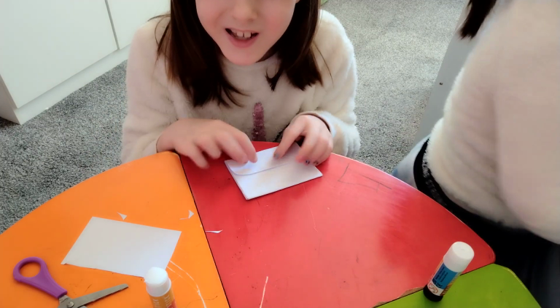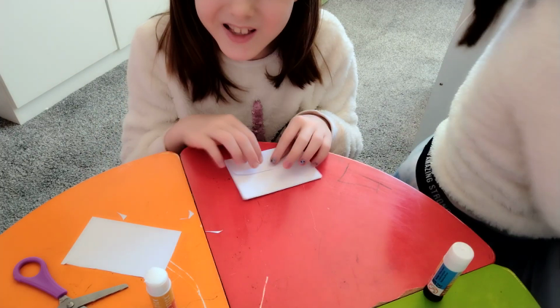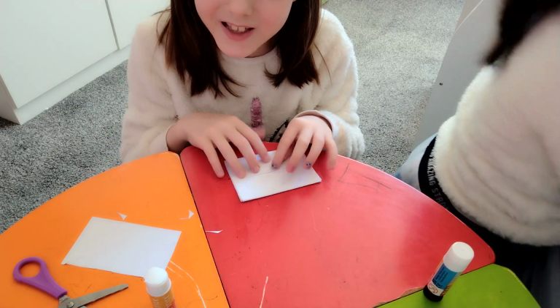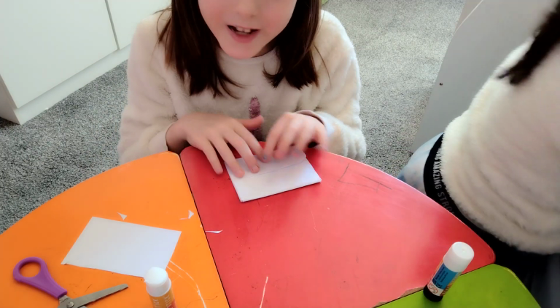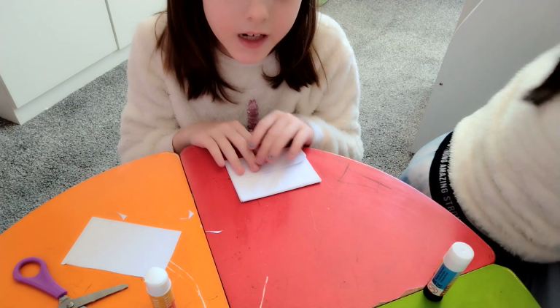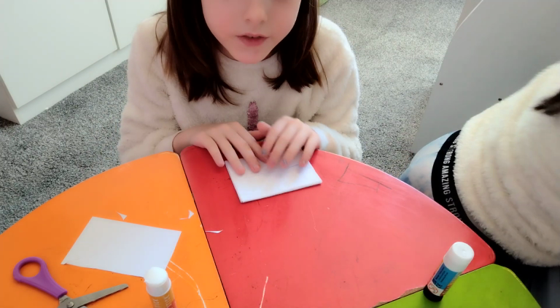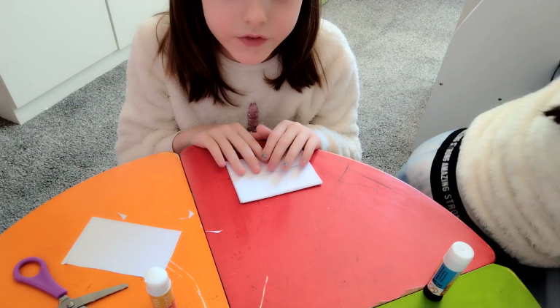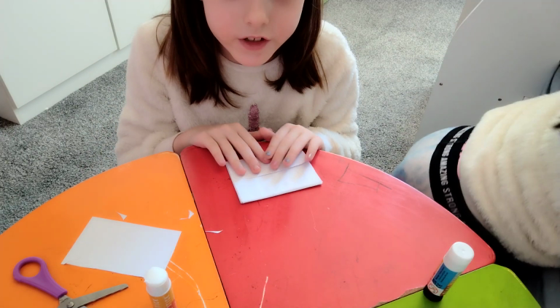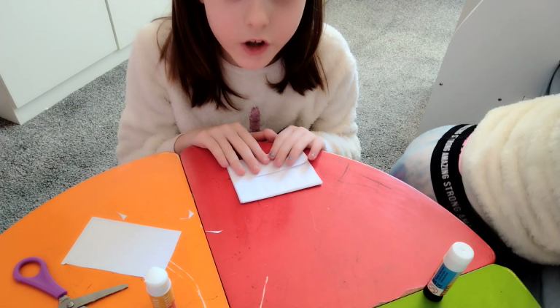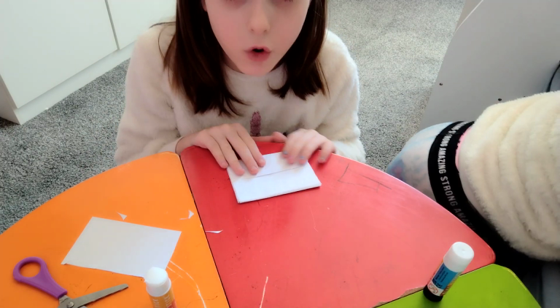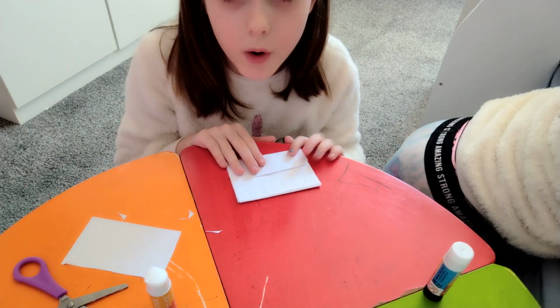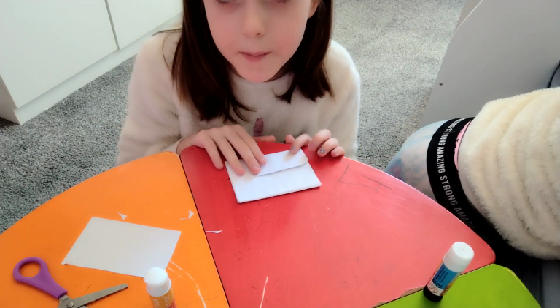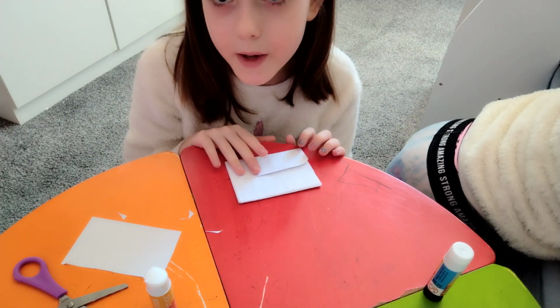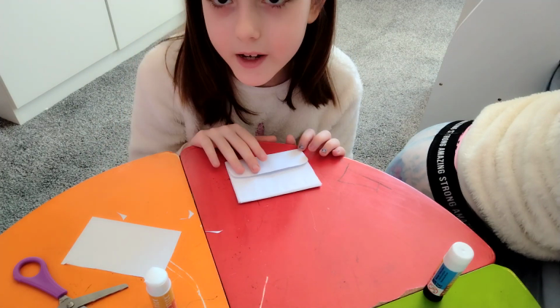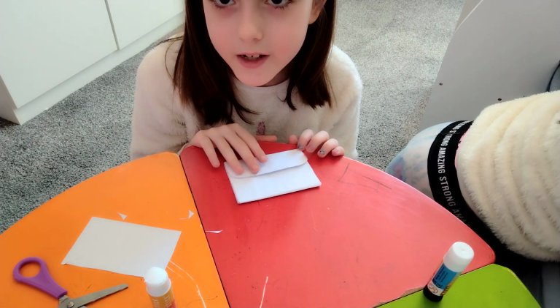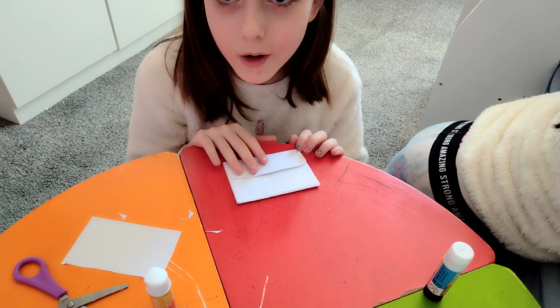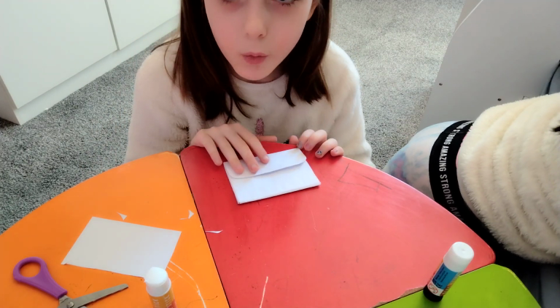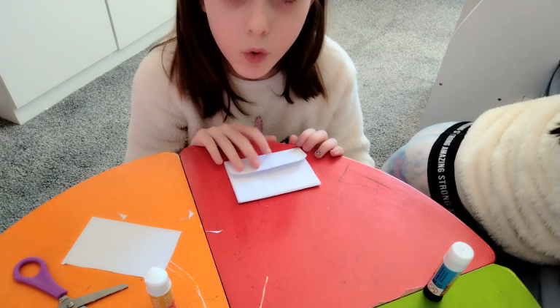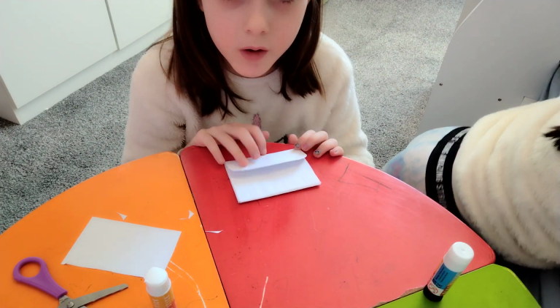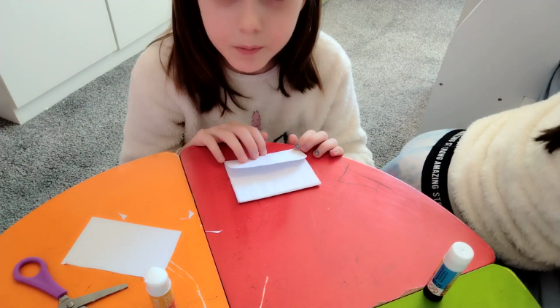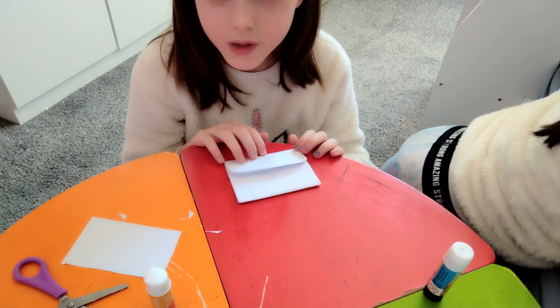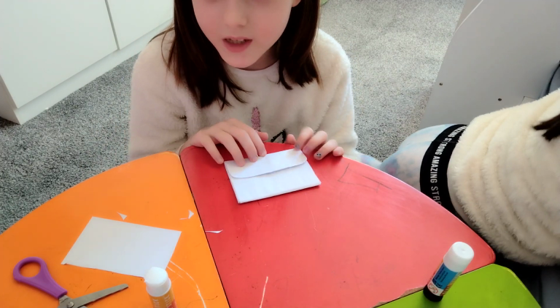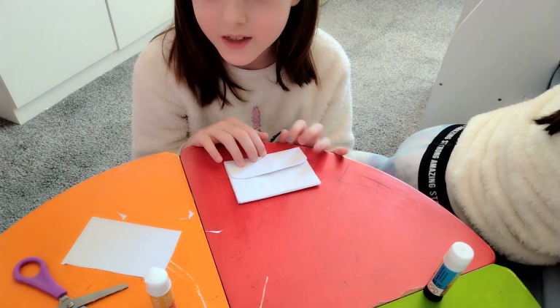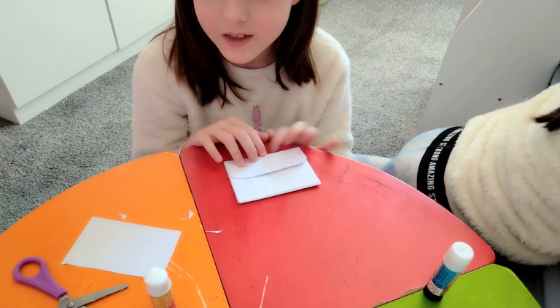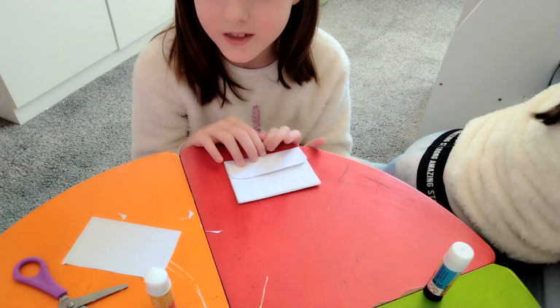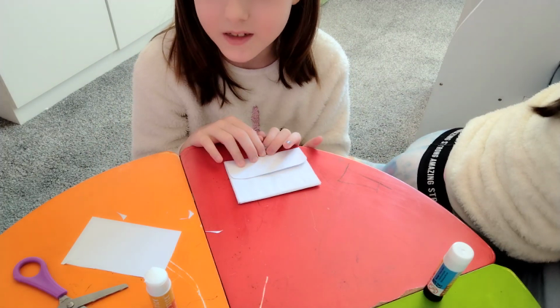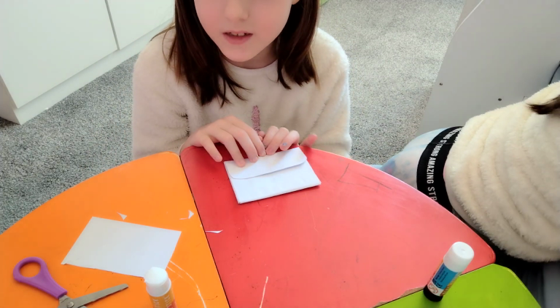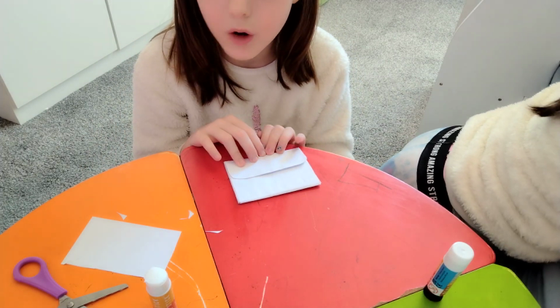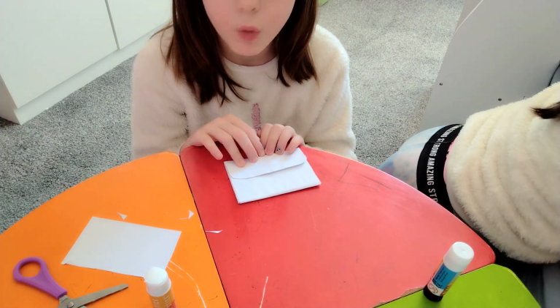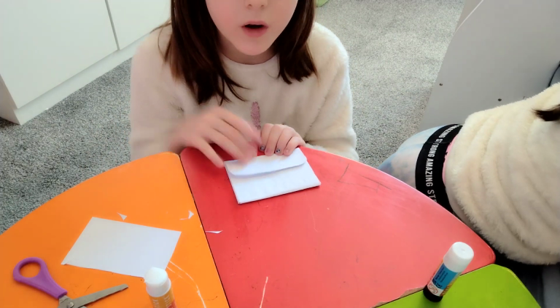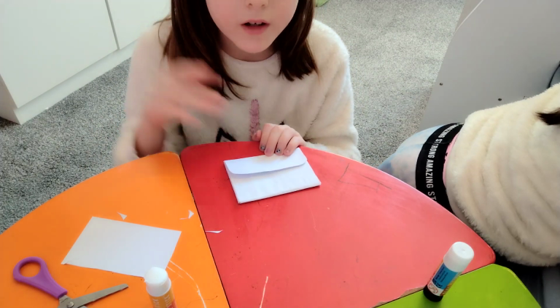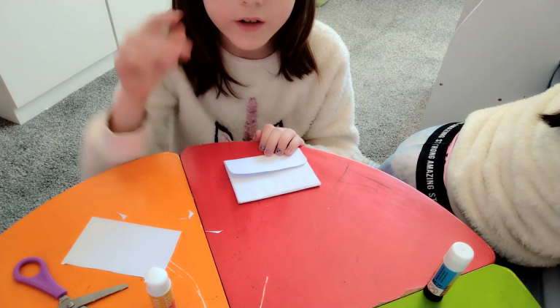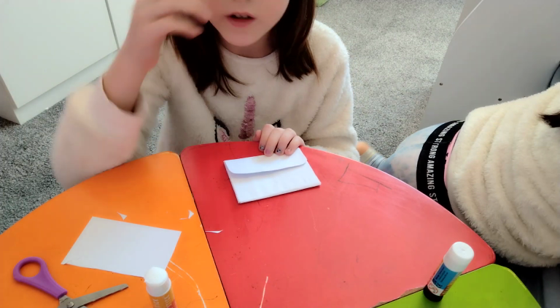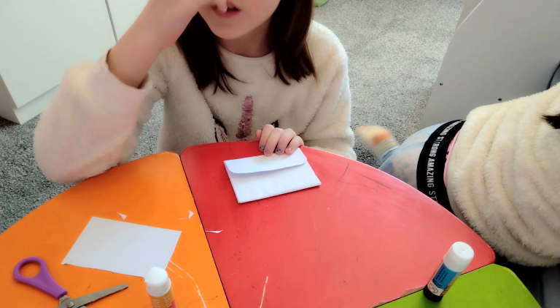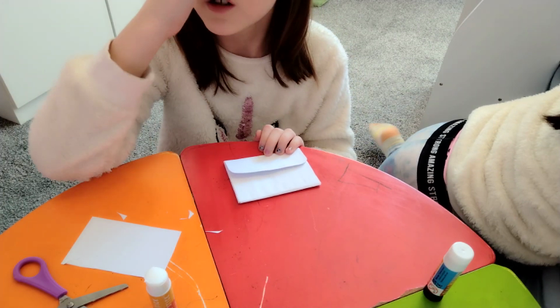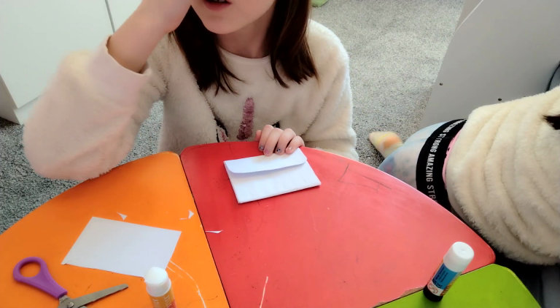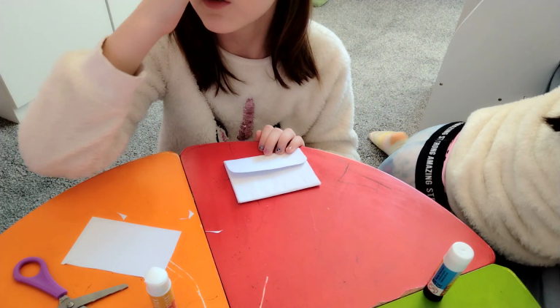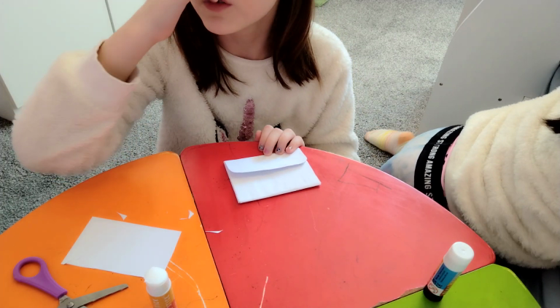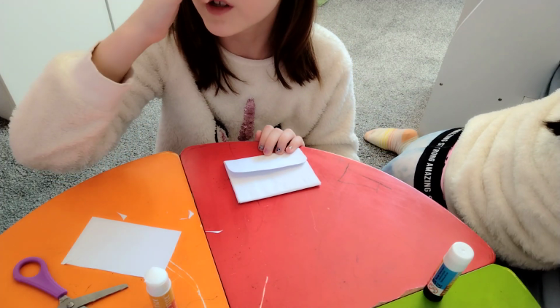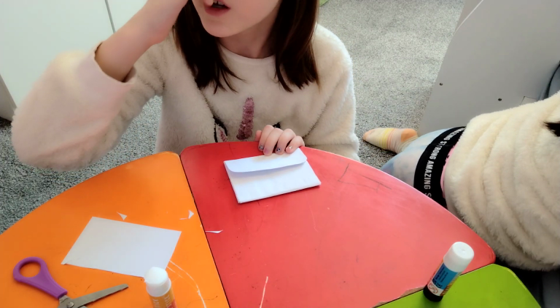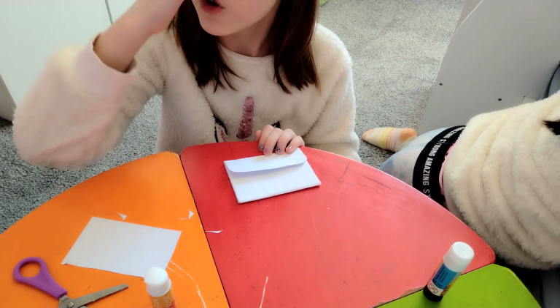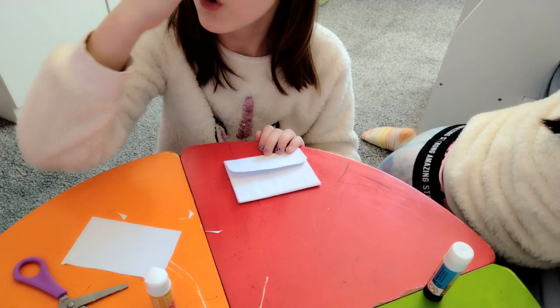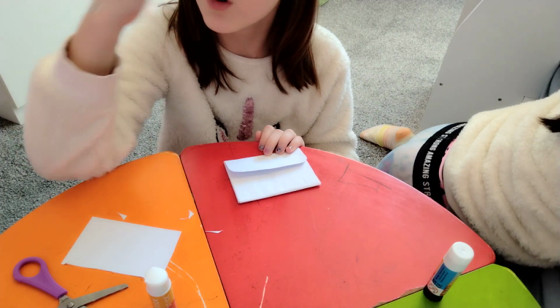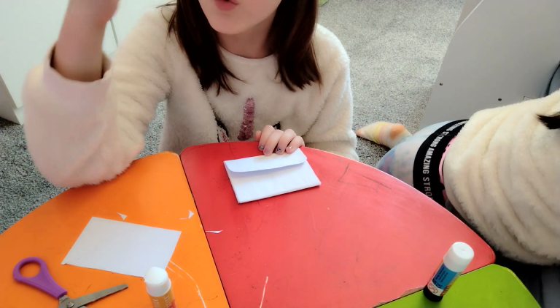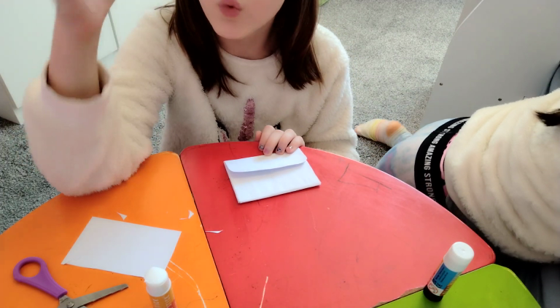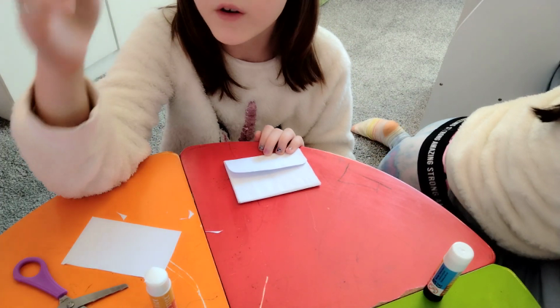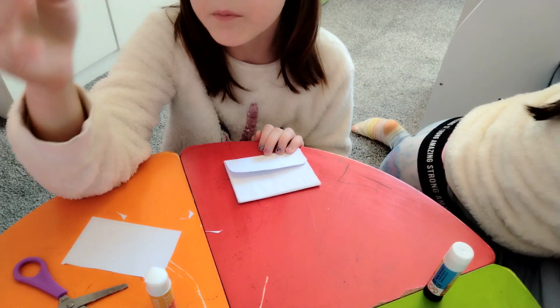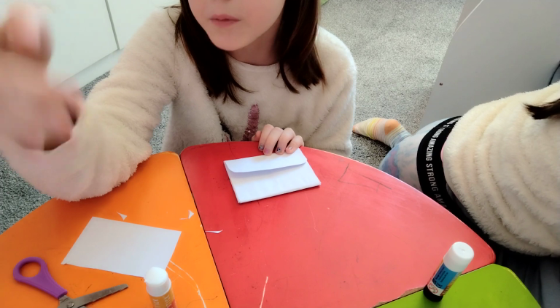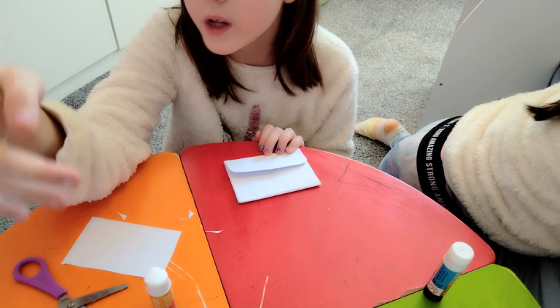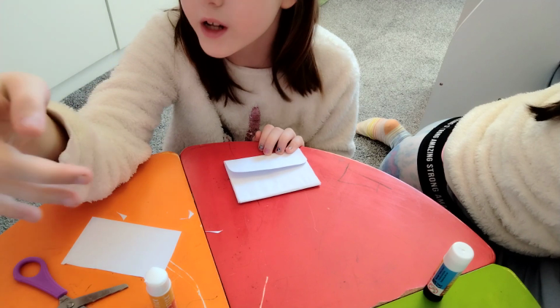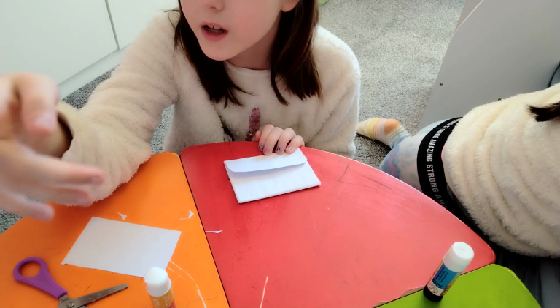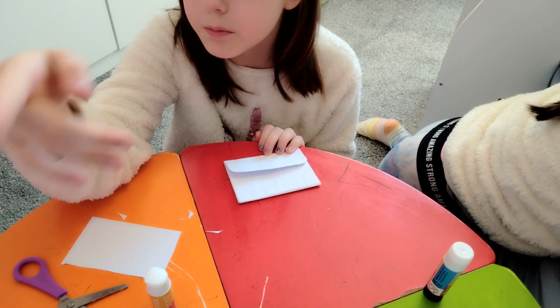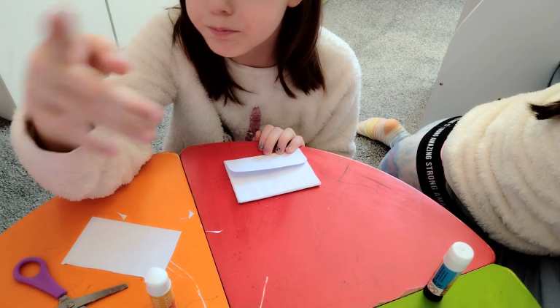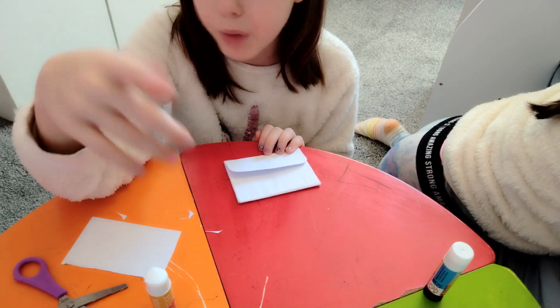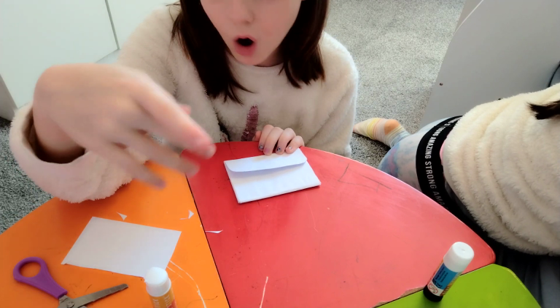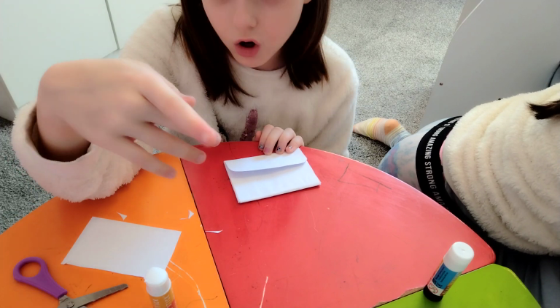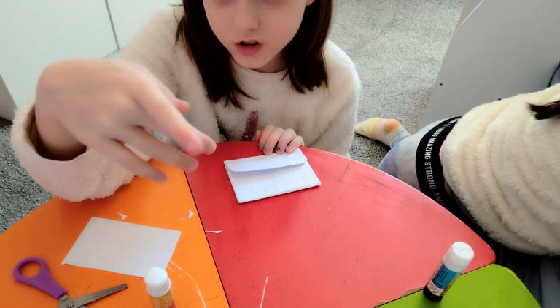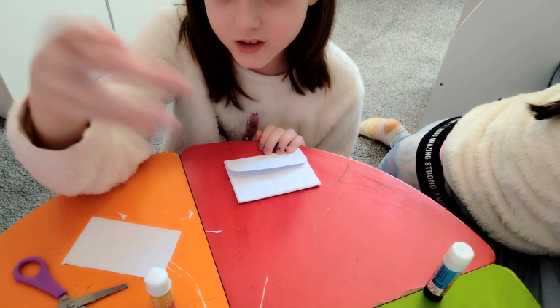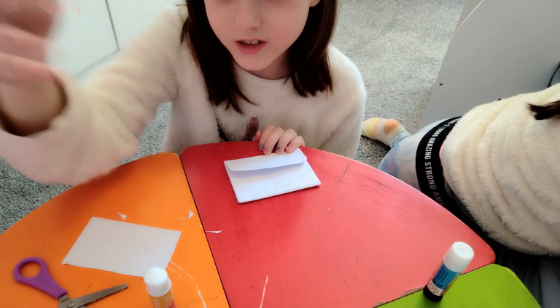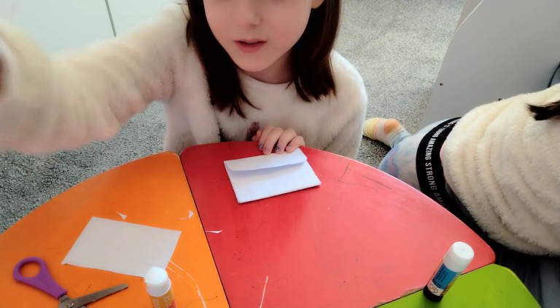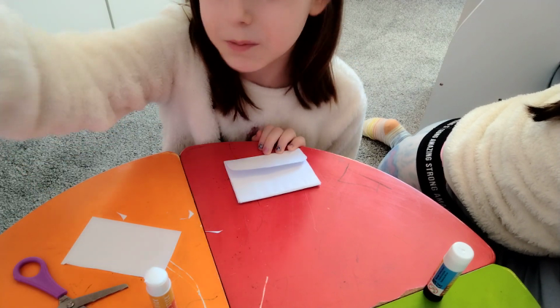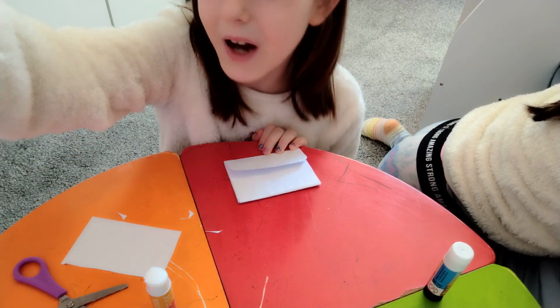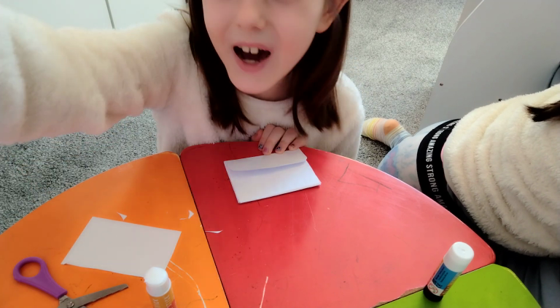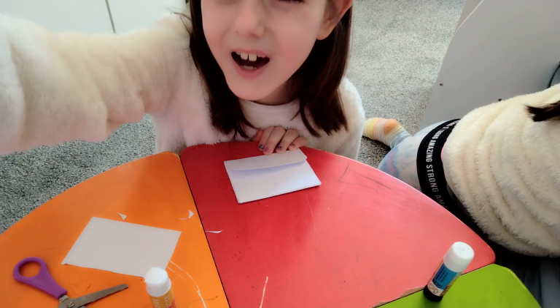In the next video, we're making a one-minute box. Bye!